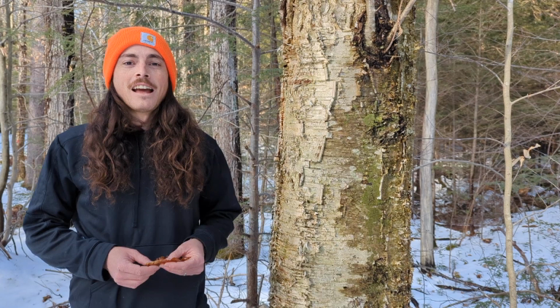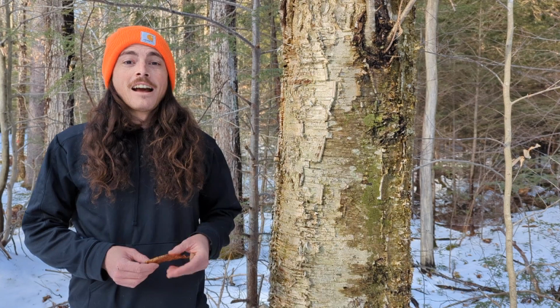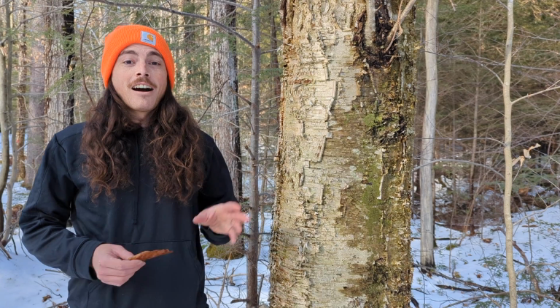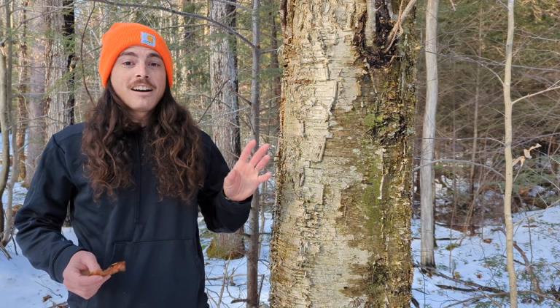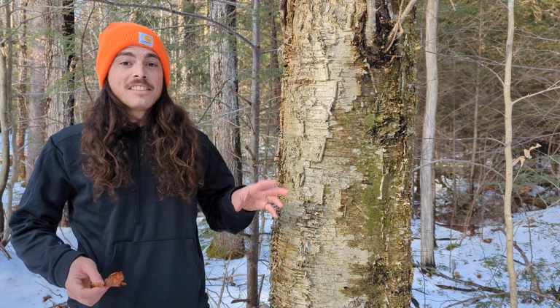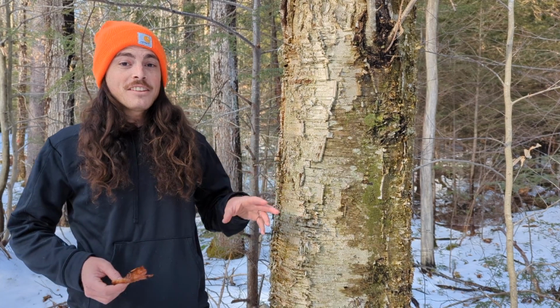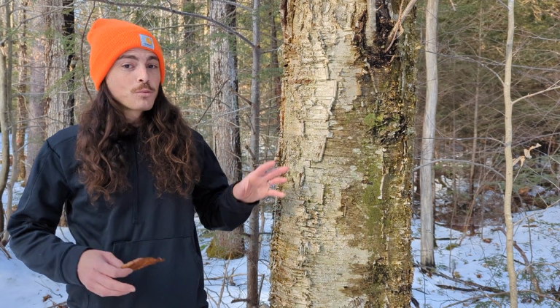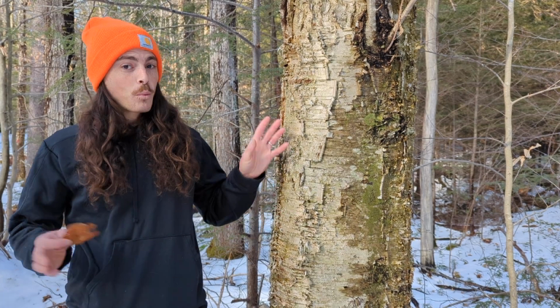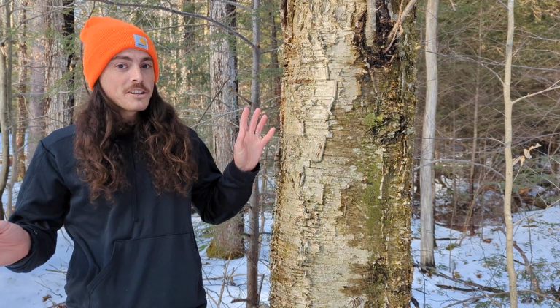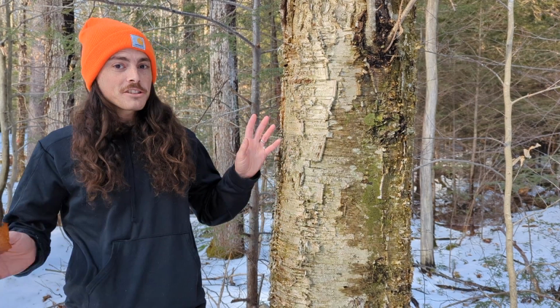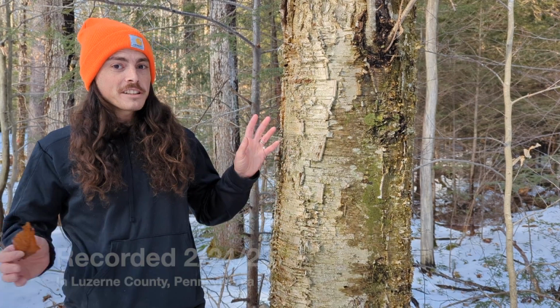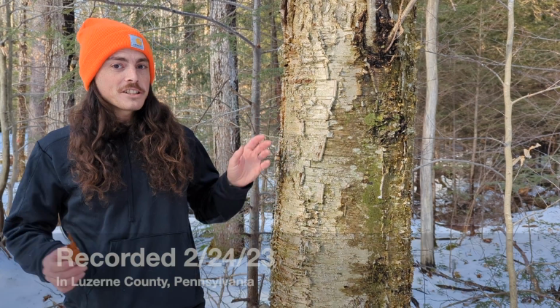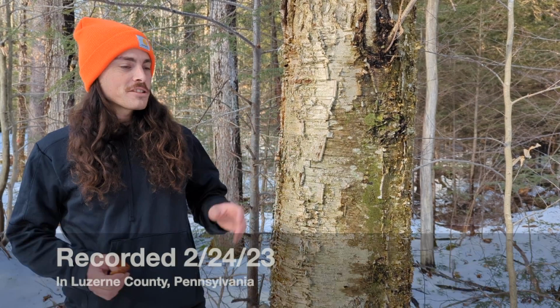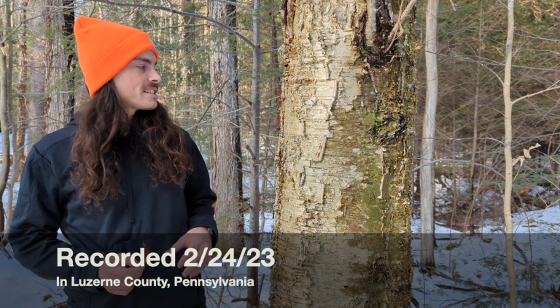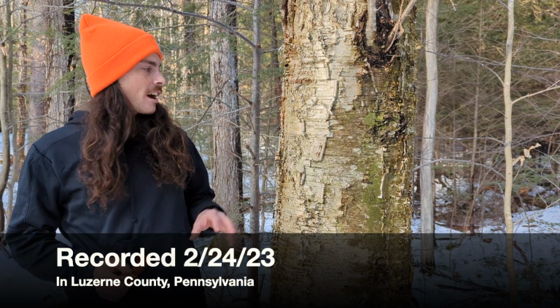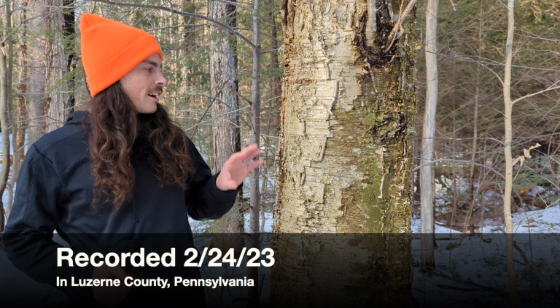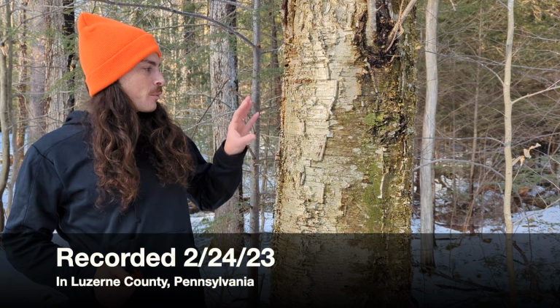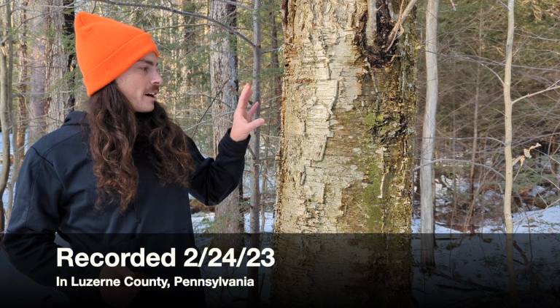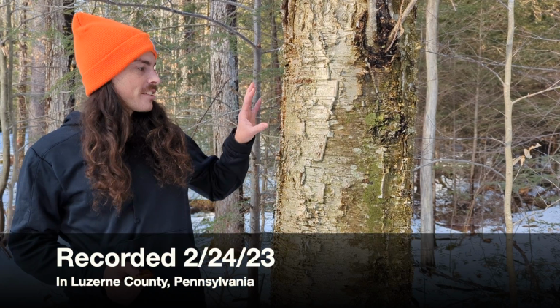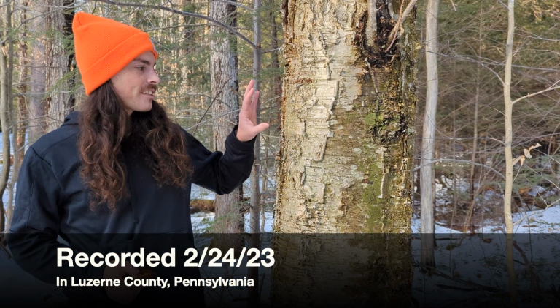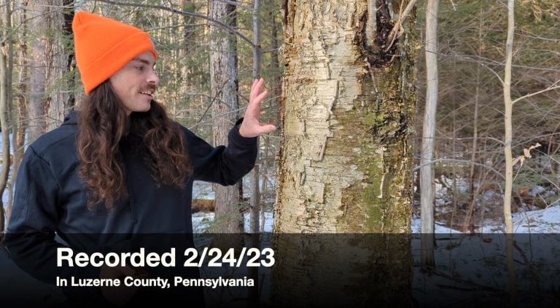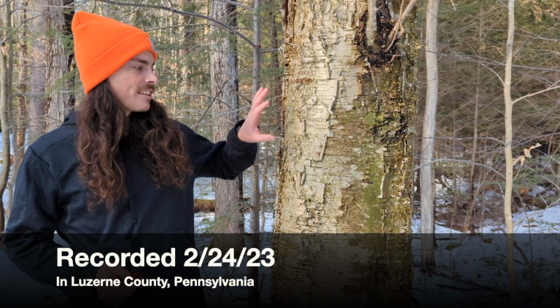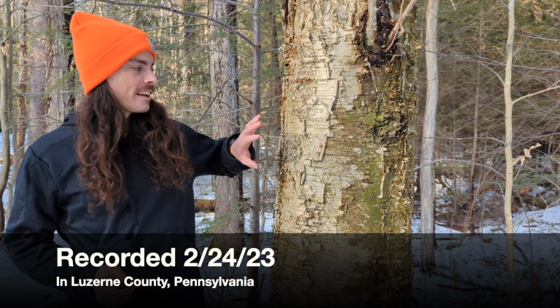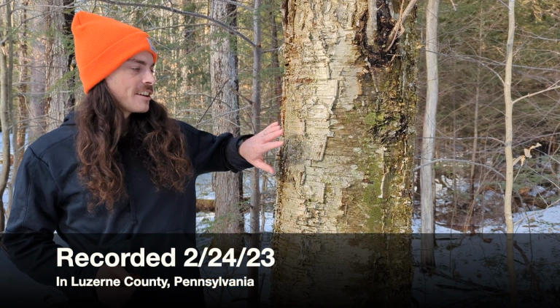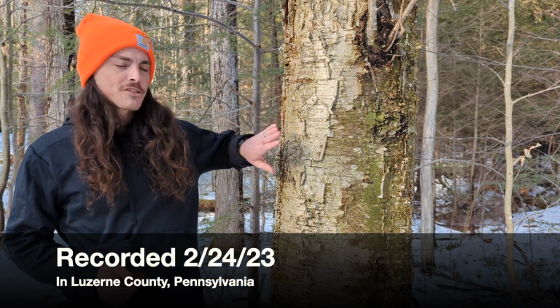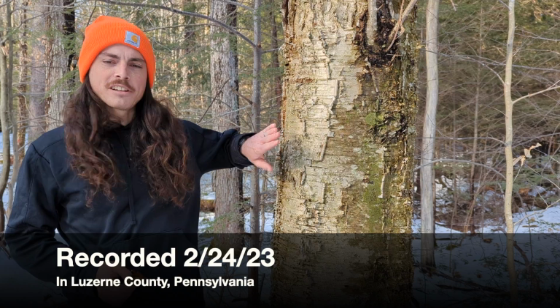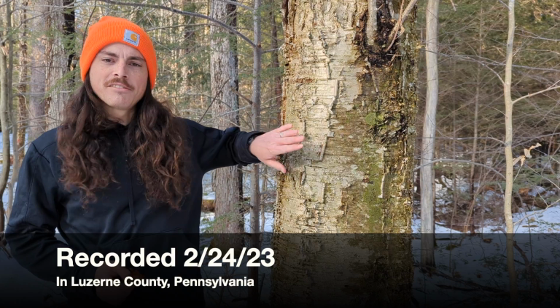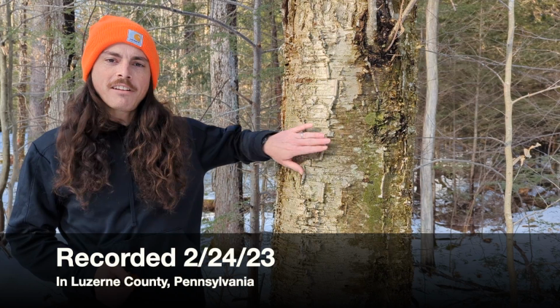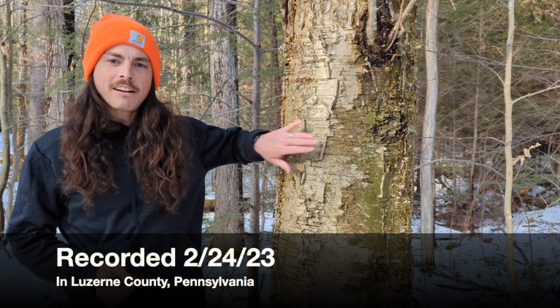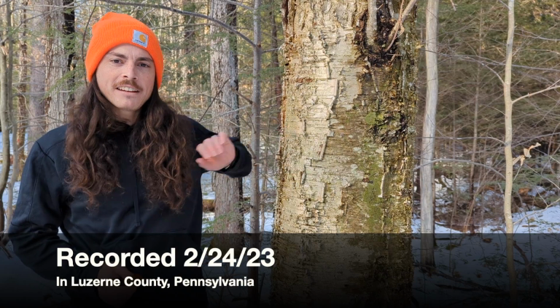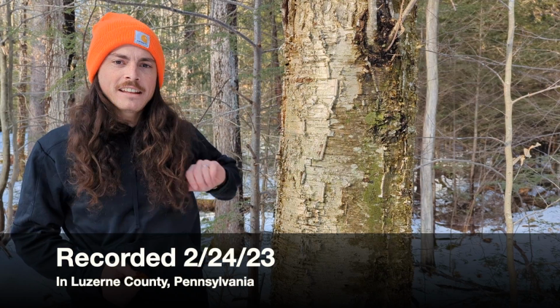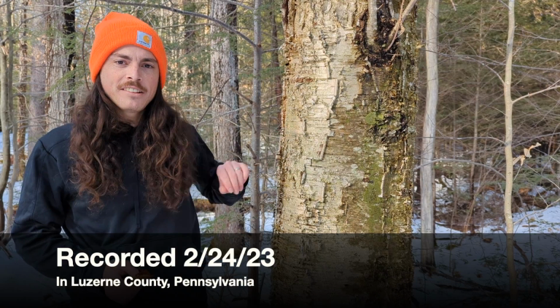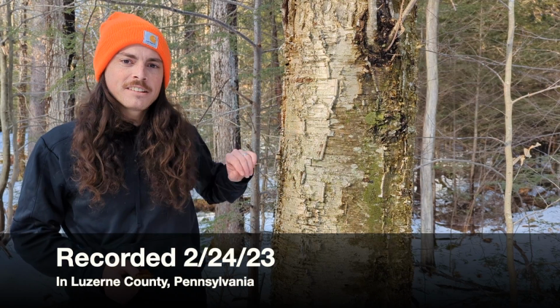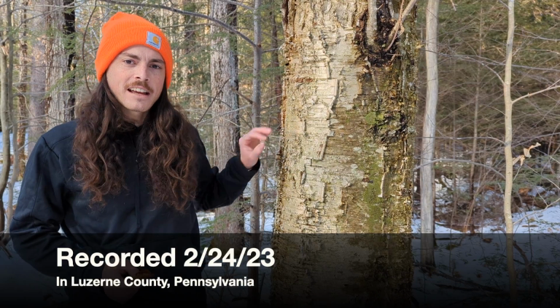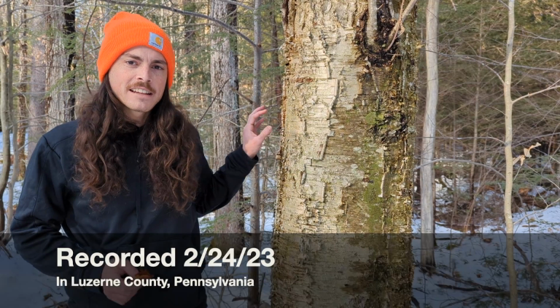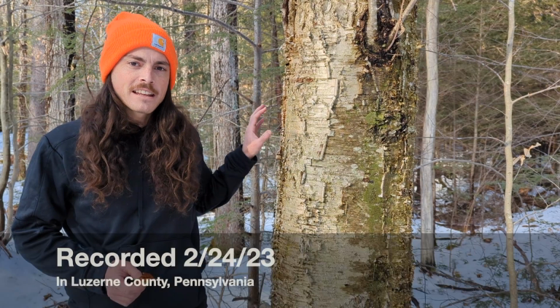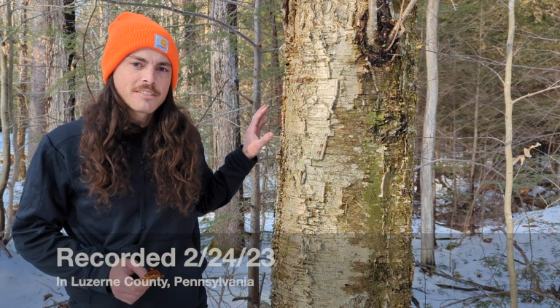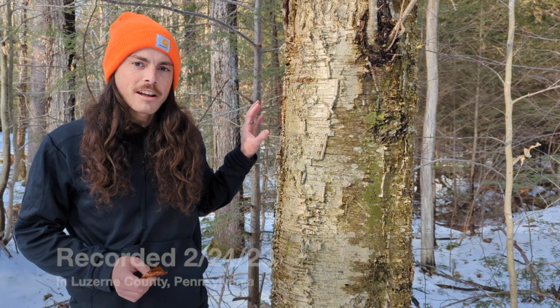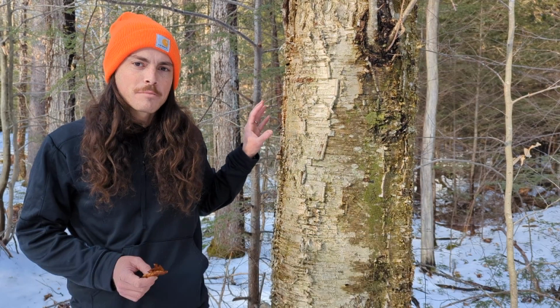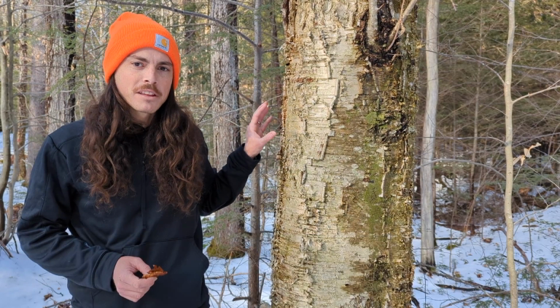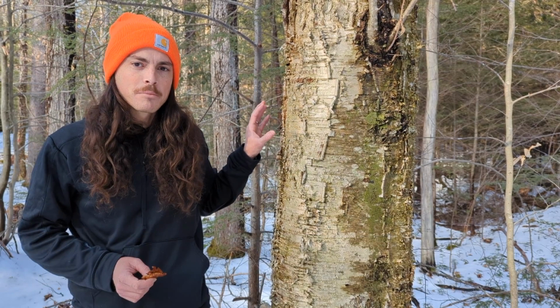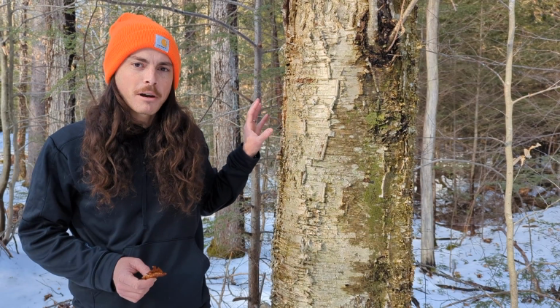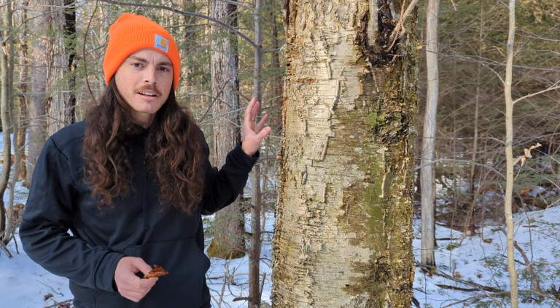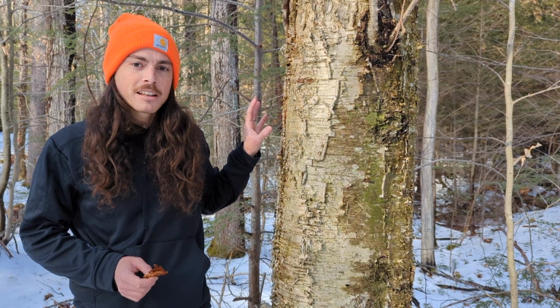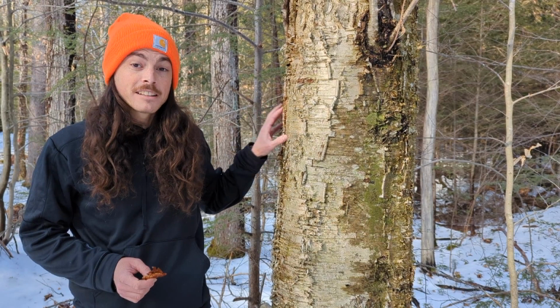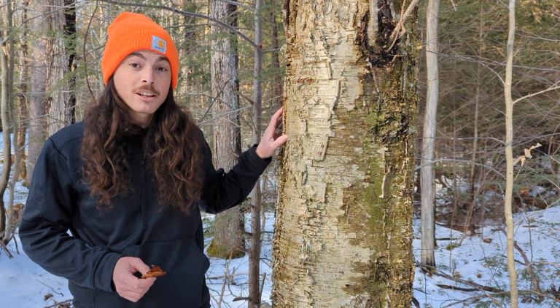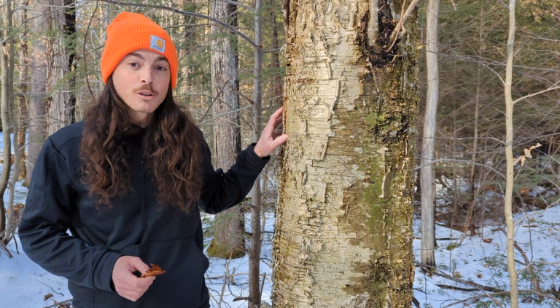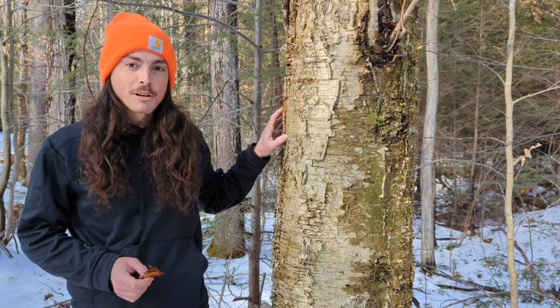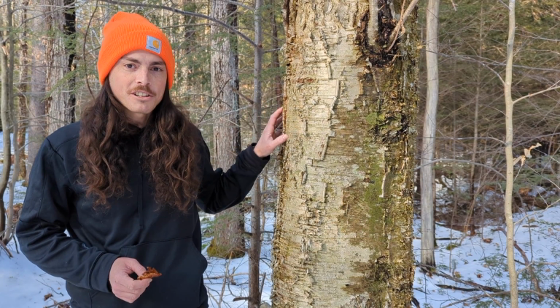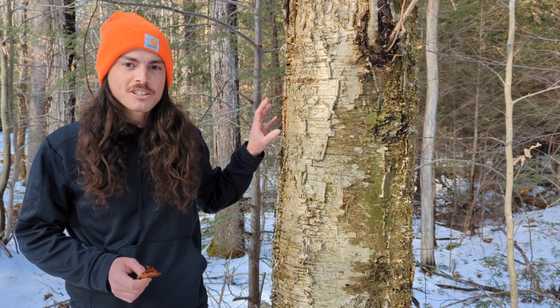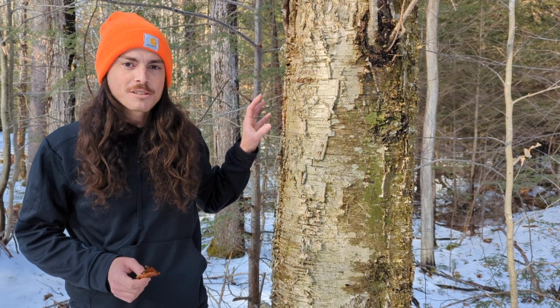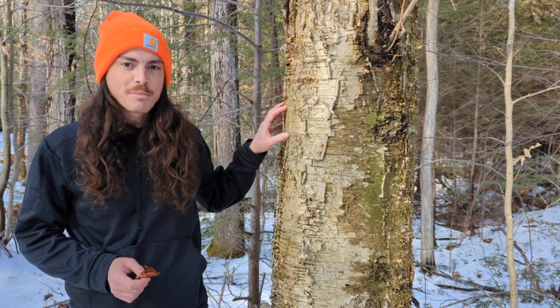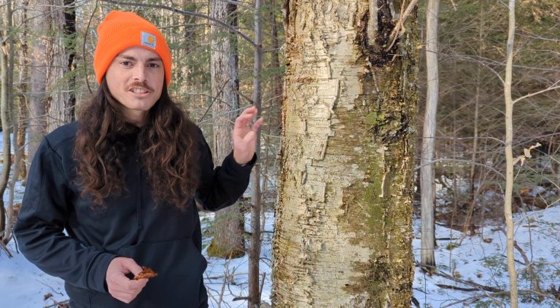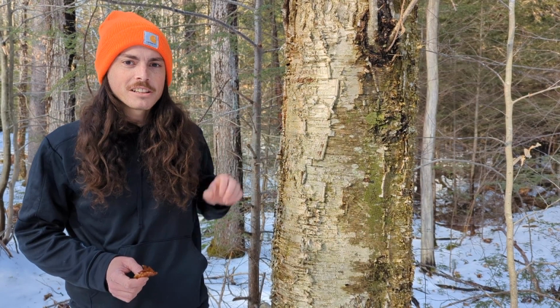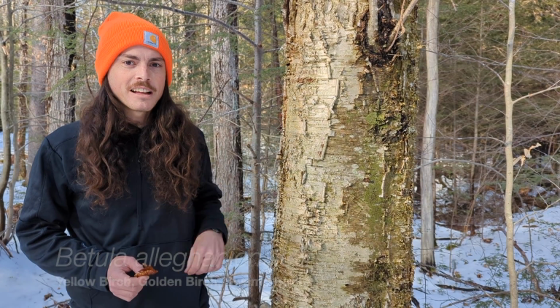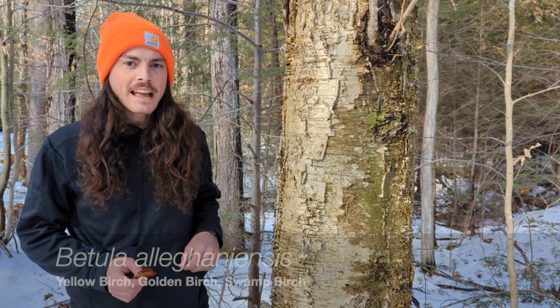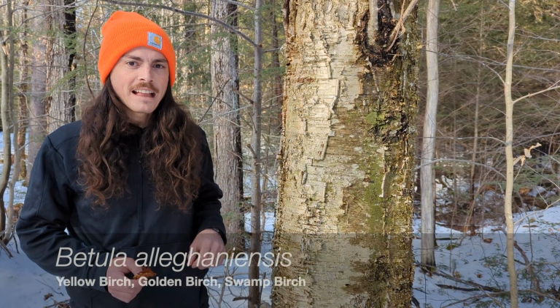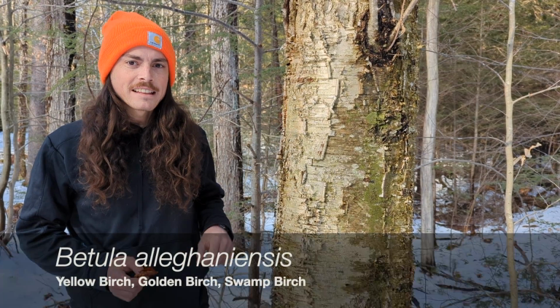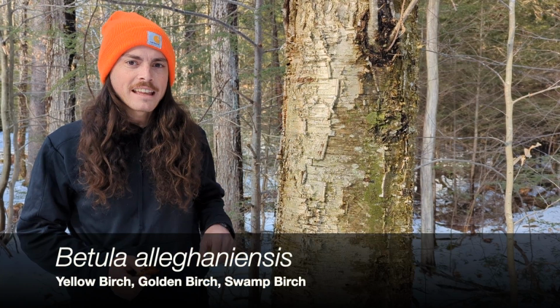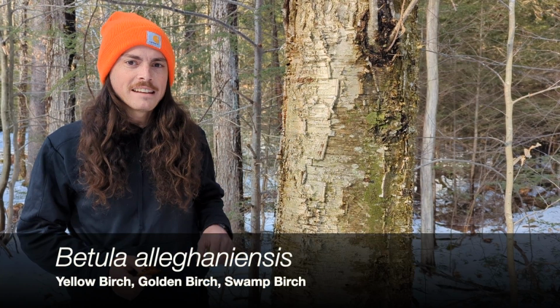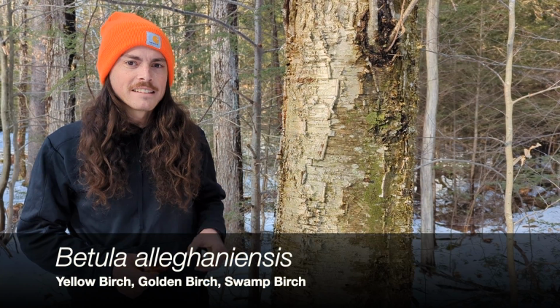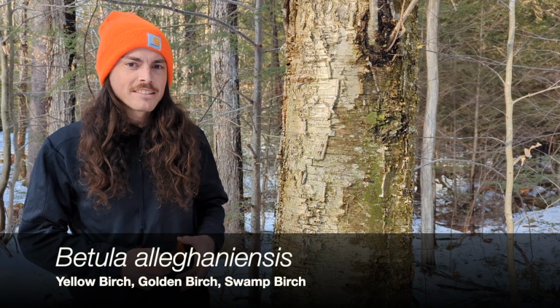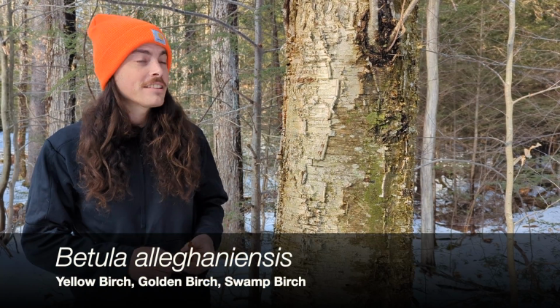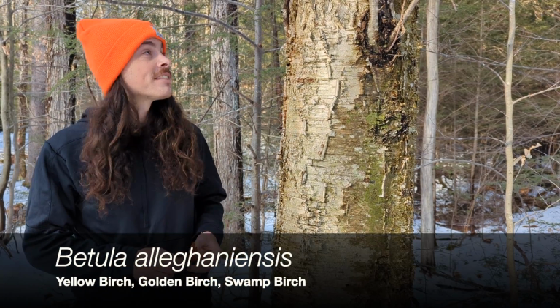On this wintry tree talk, we are discussing a tree very easy to identify by the bark — yellow birch, Betula alleghanensis.